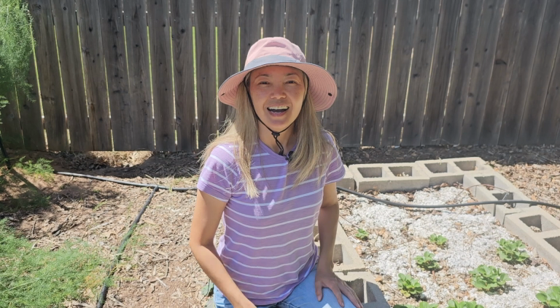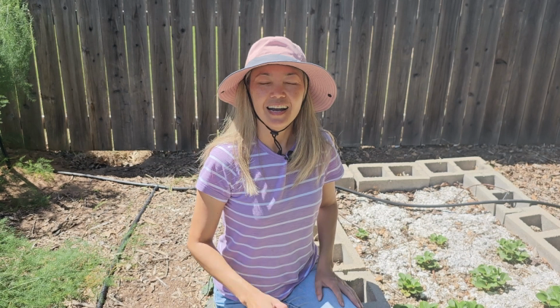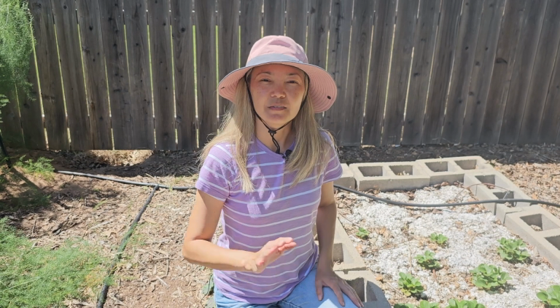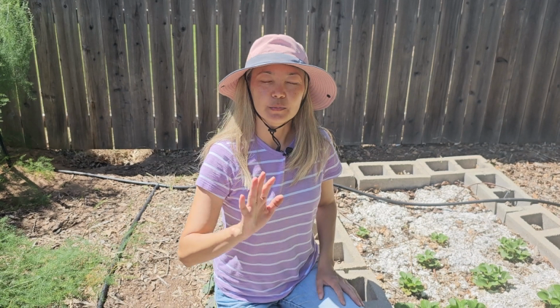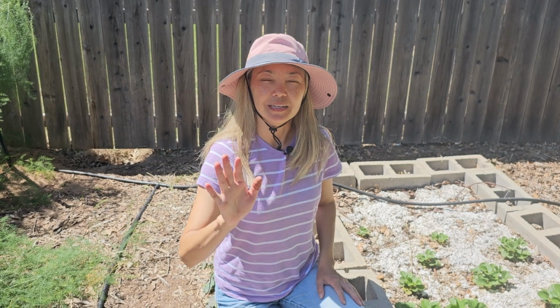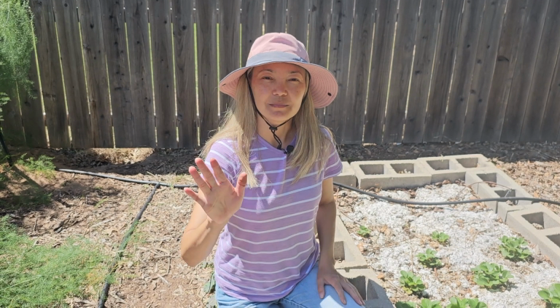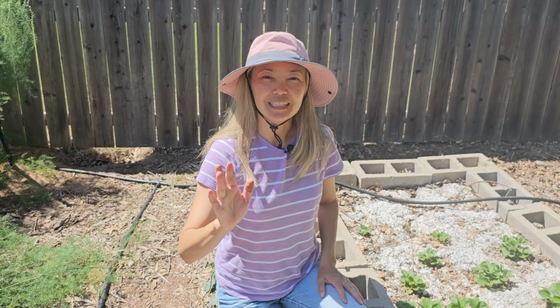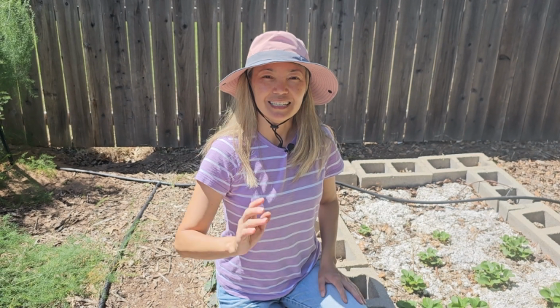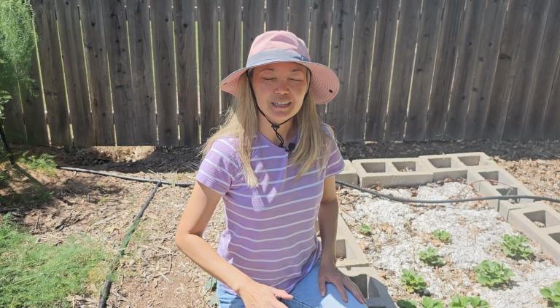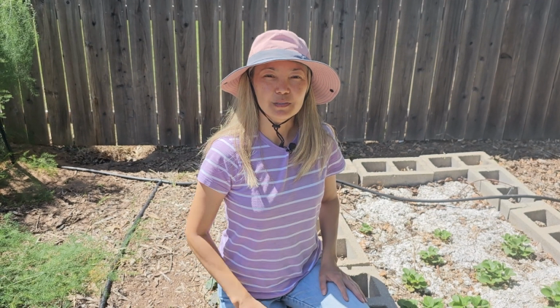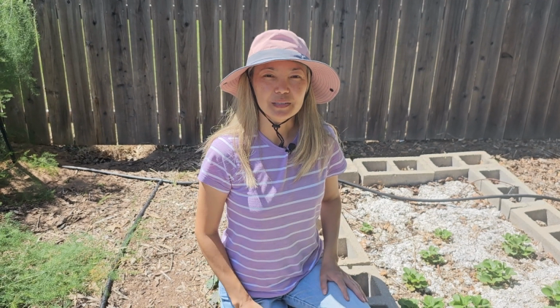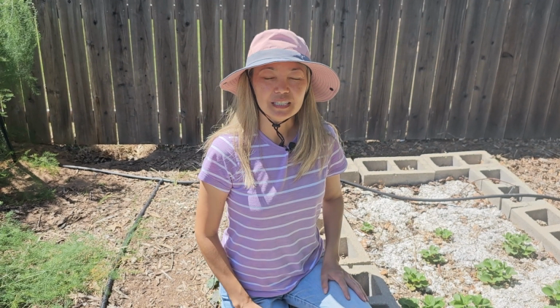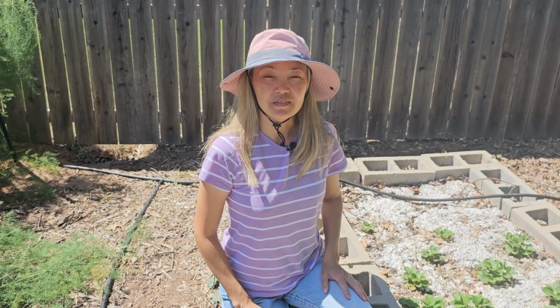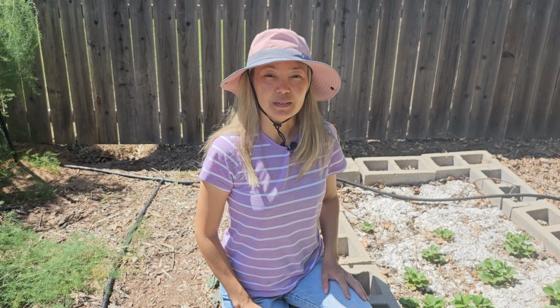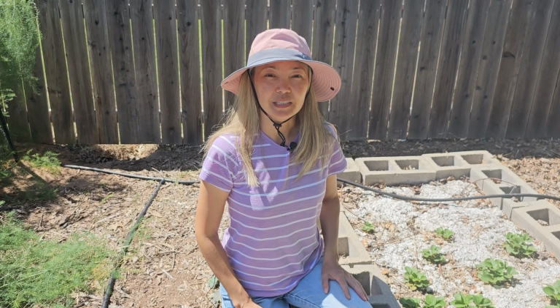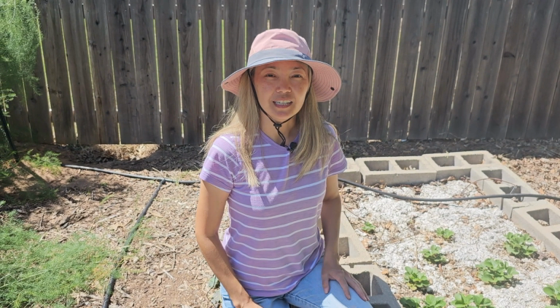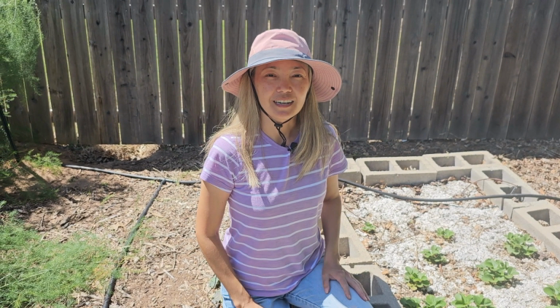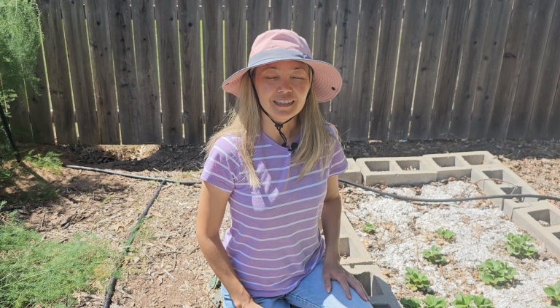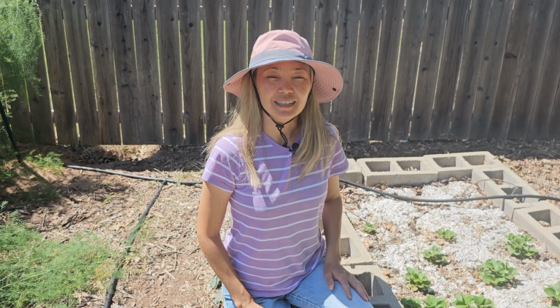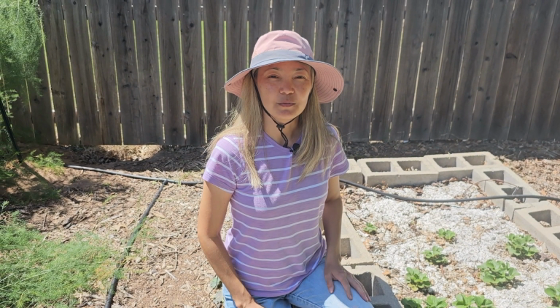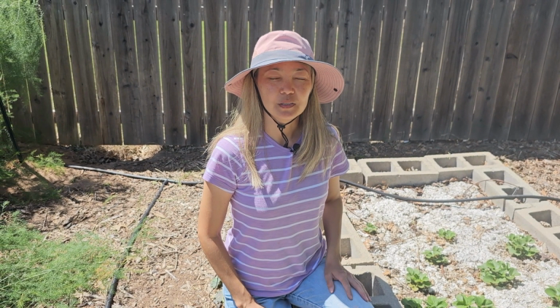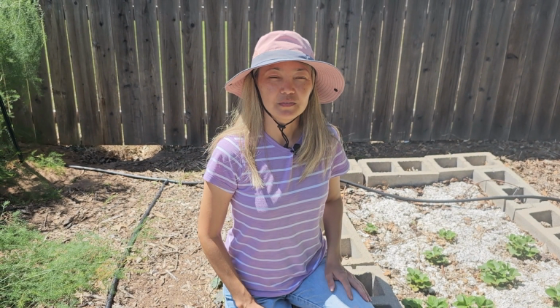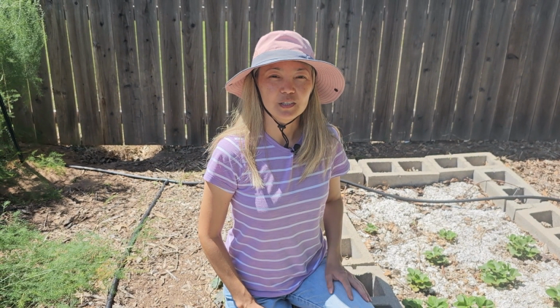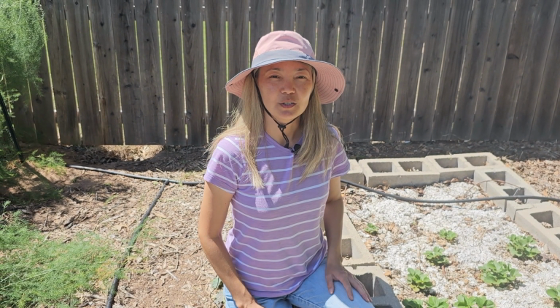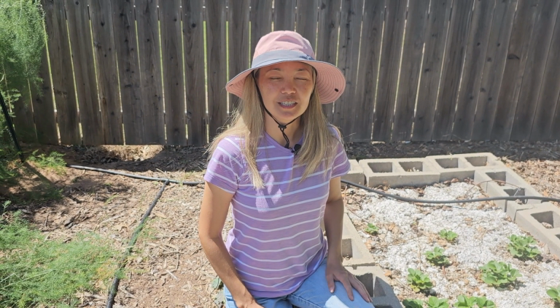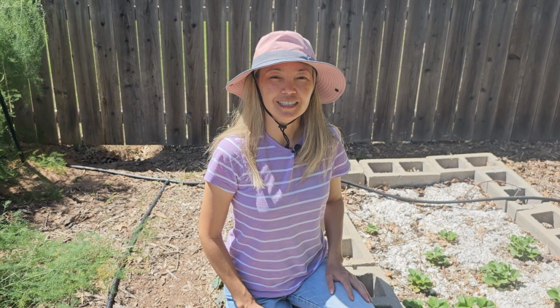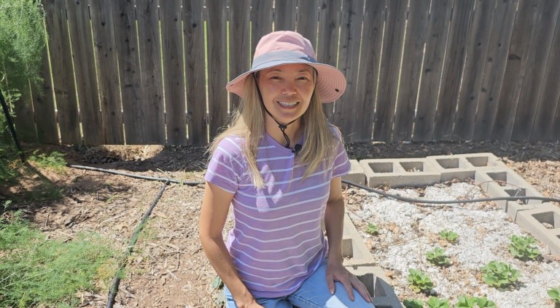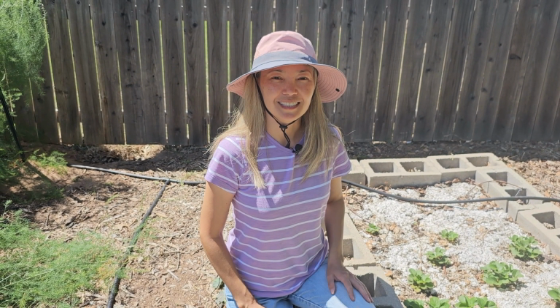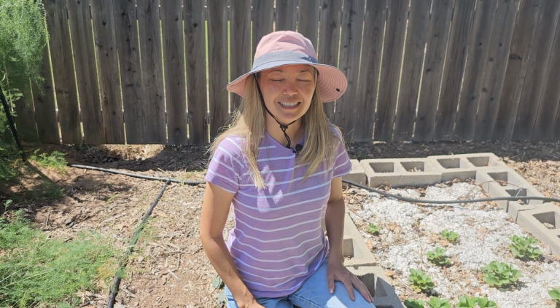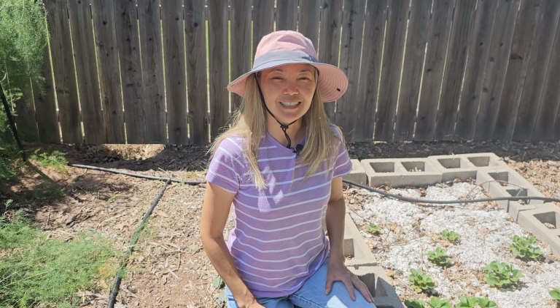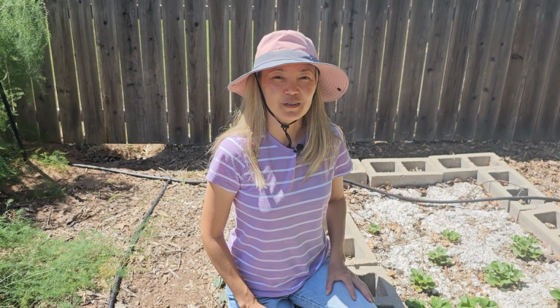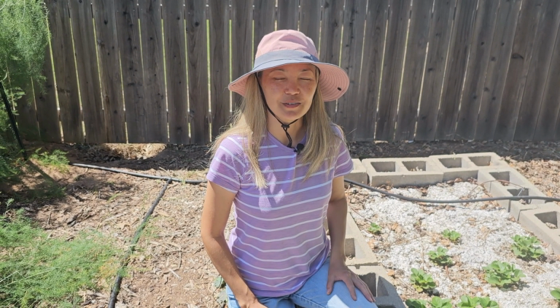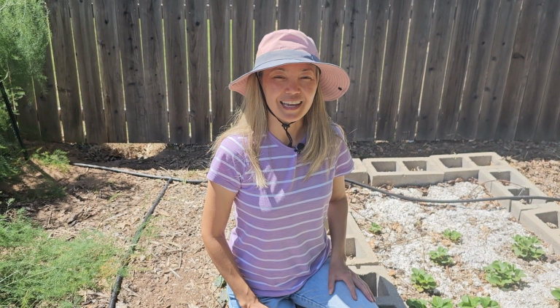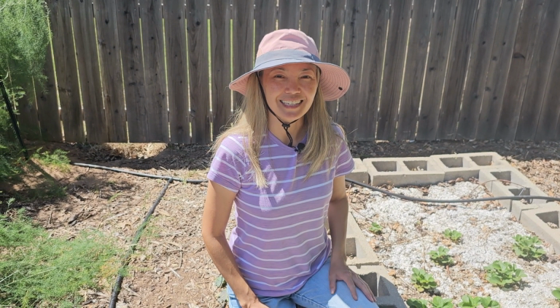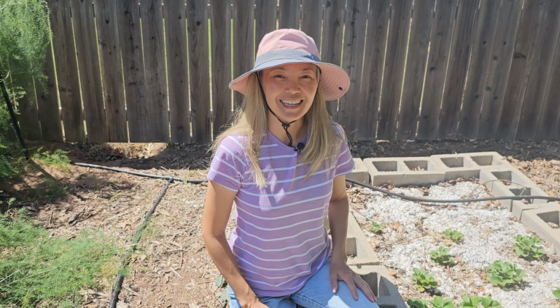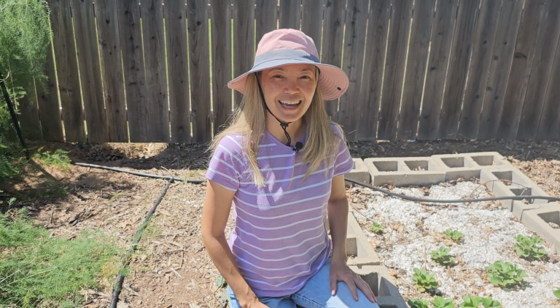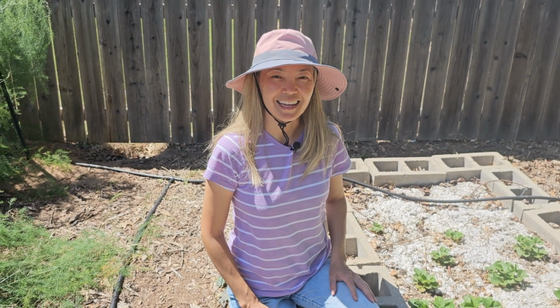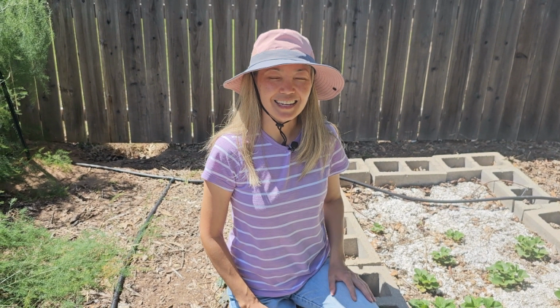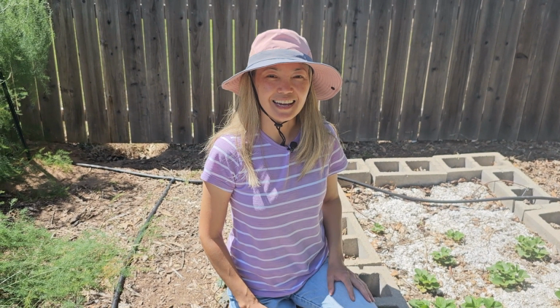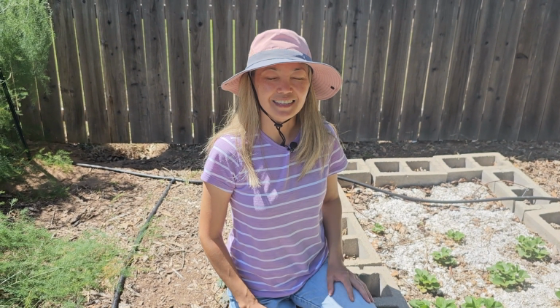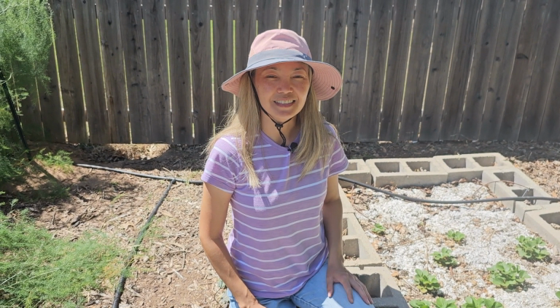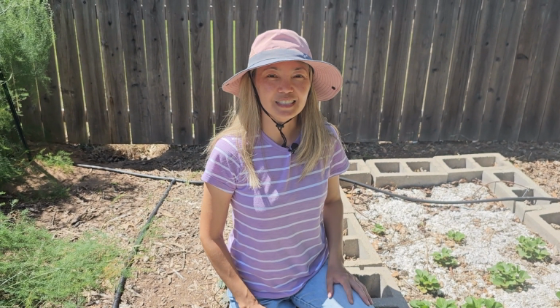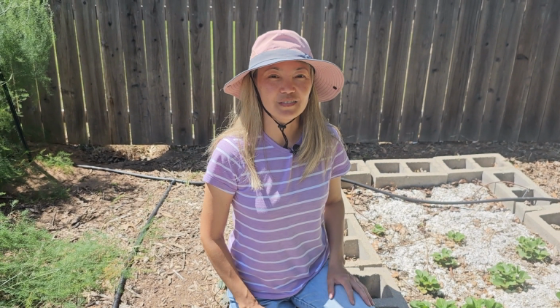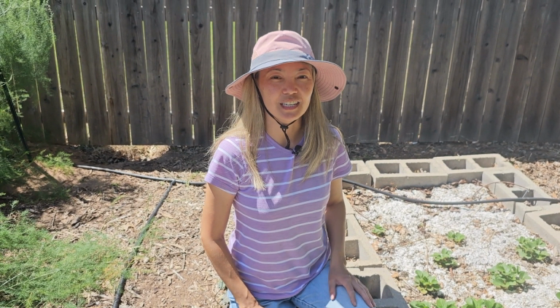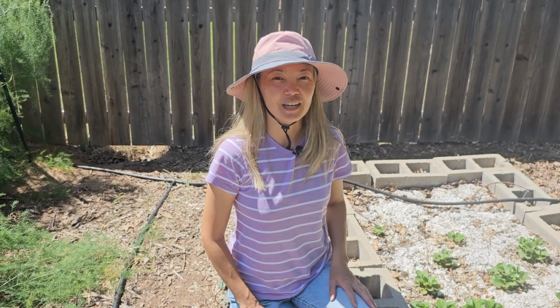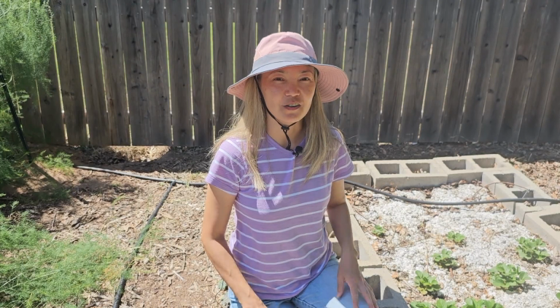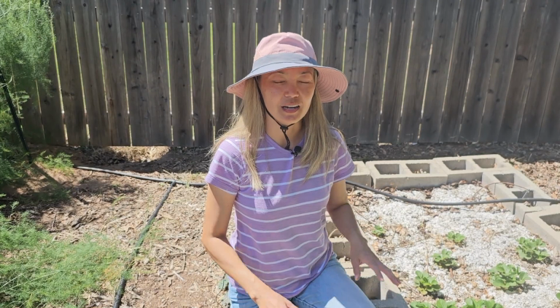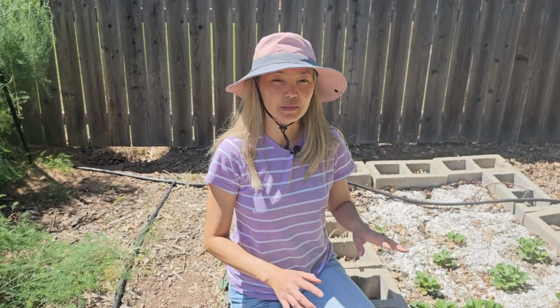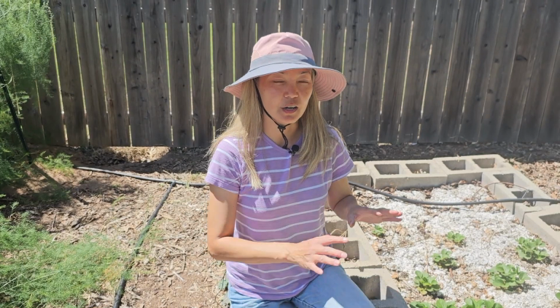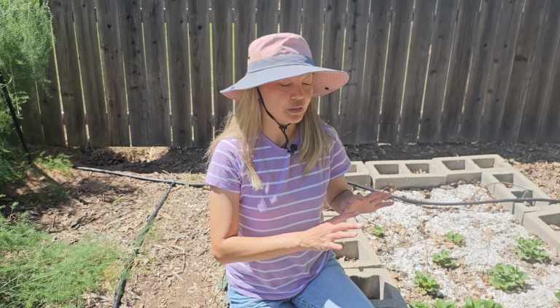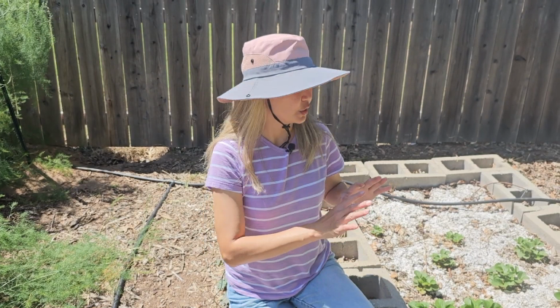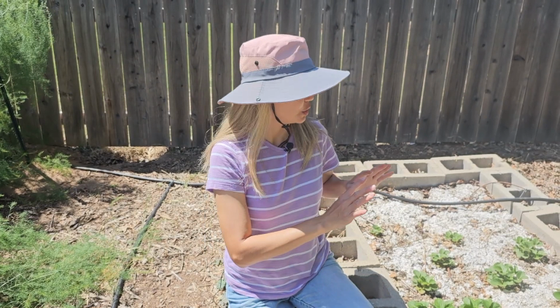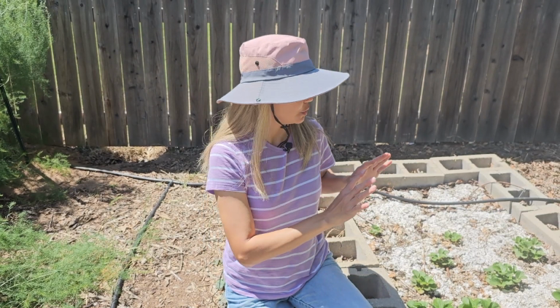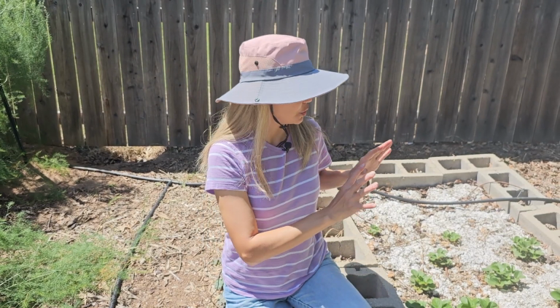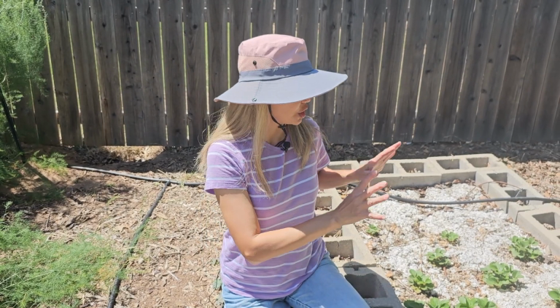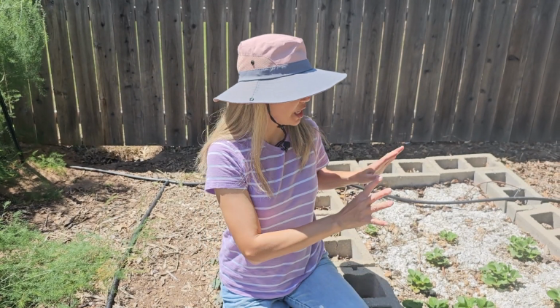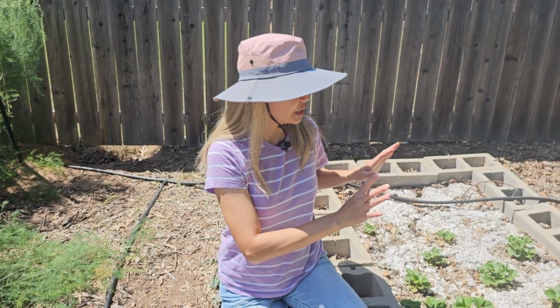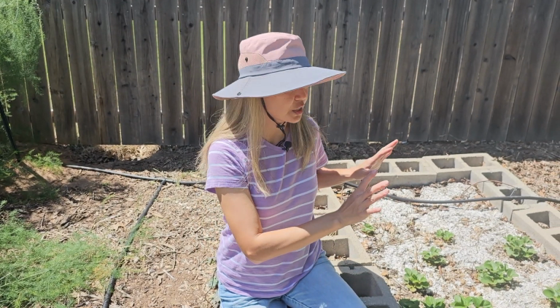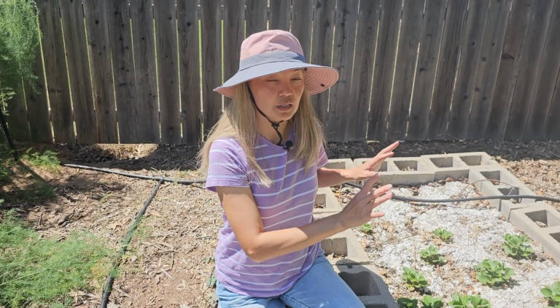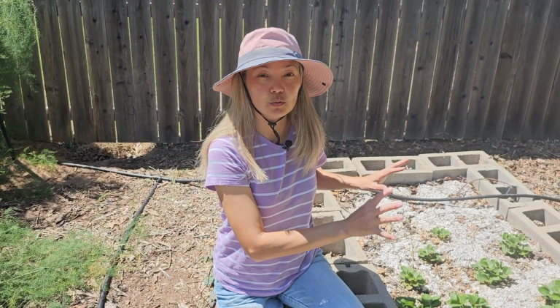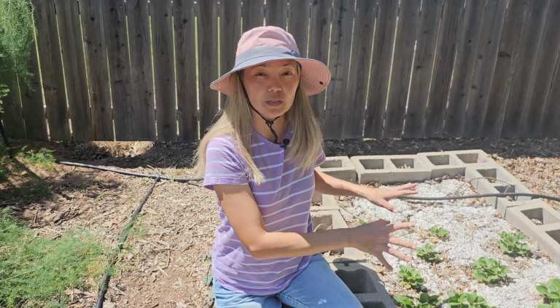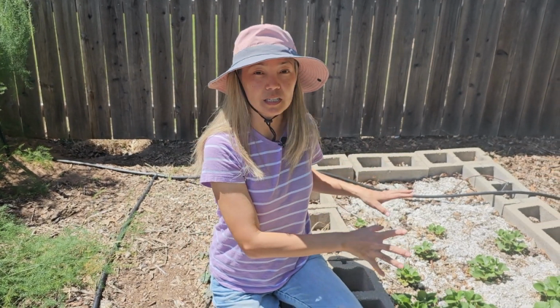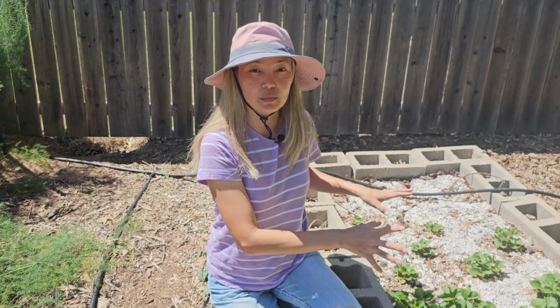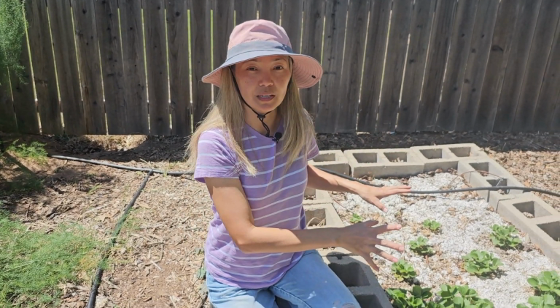Hi everyone! I'm Dina with Mills Family Gardening. We live in North Texas Zone 8a and in this video I'm going to change this raised bed.